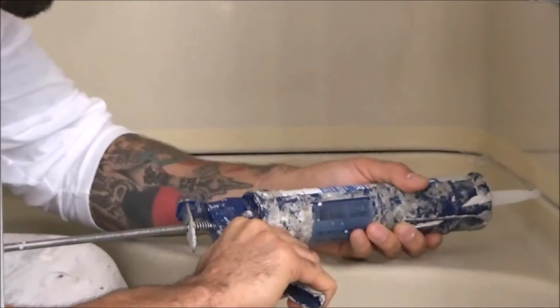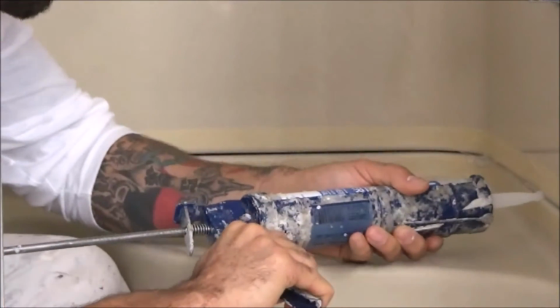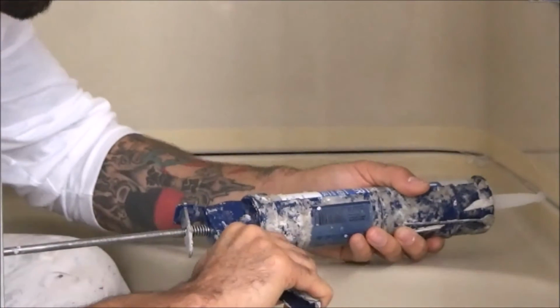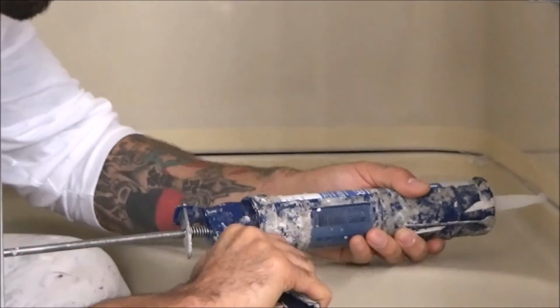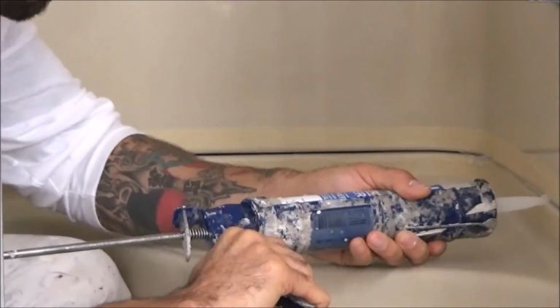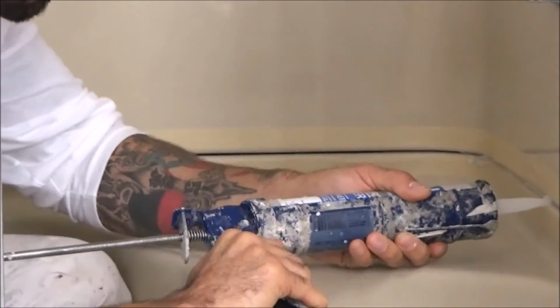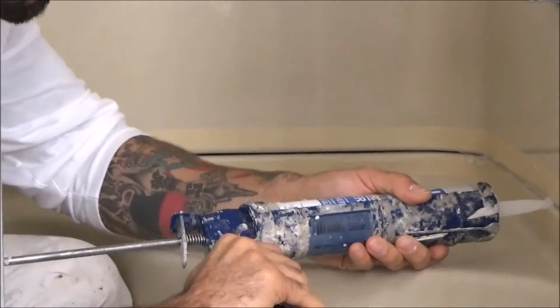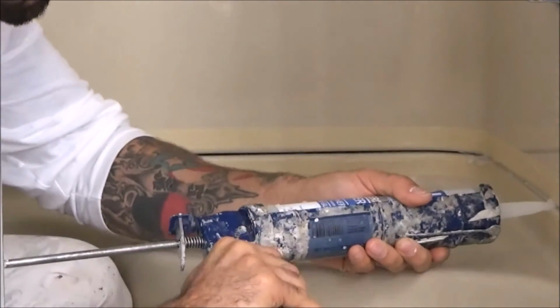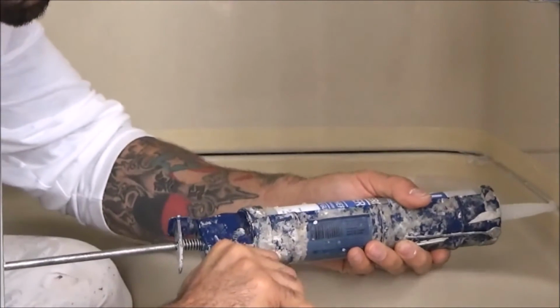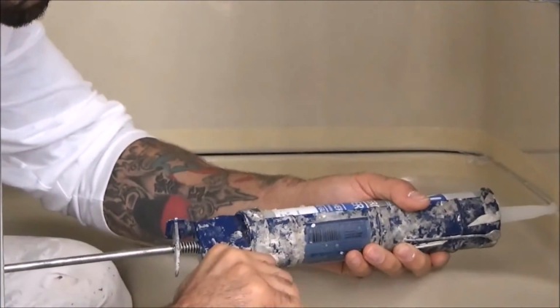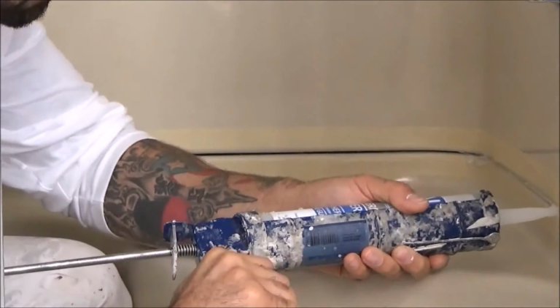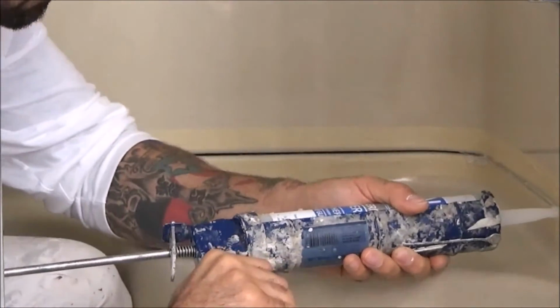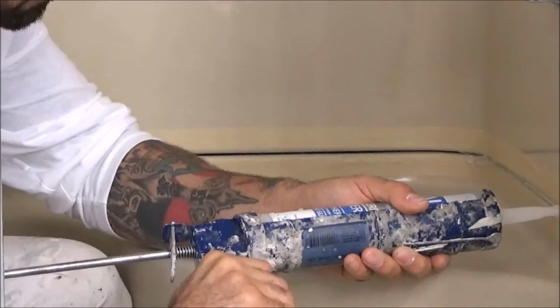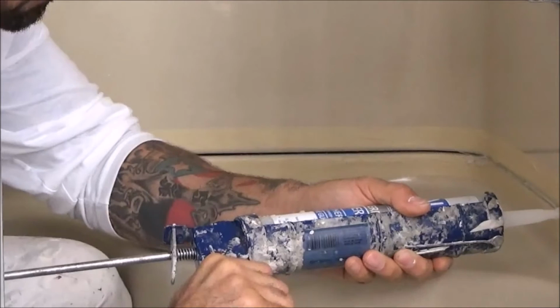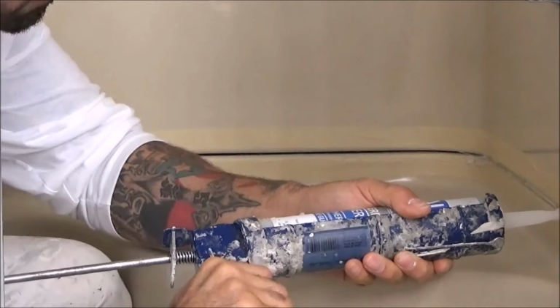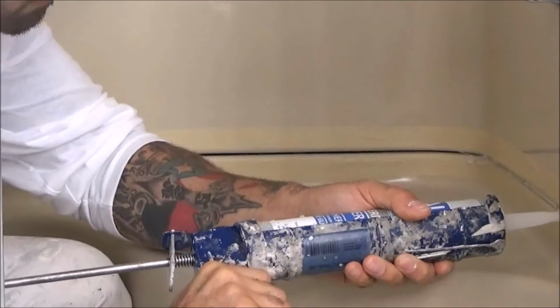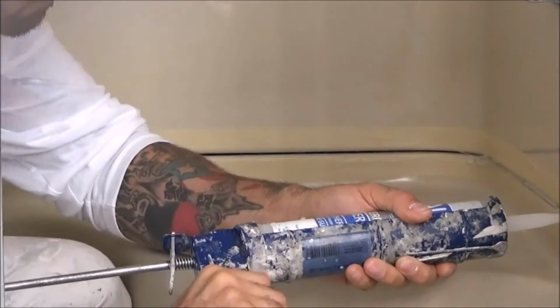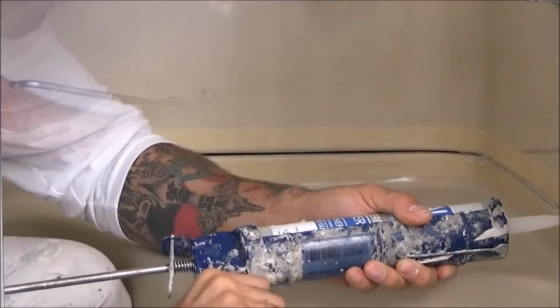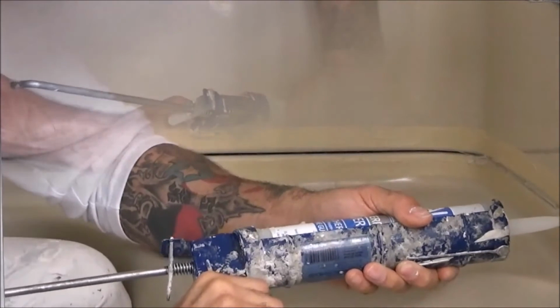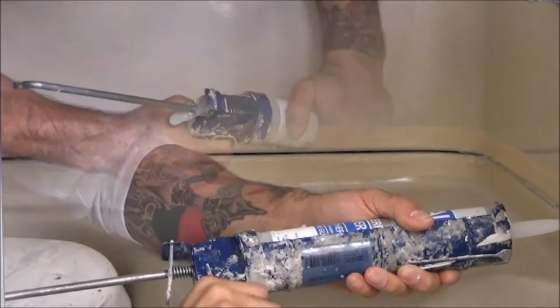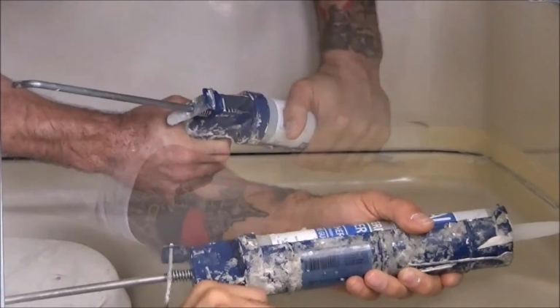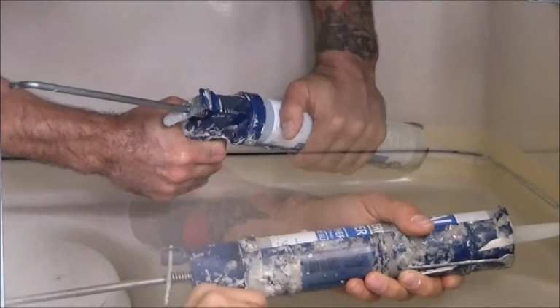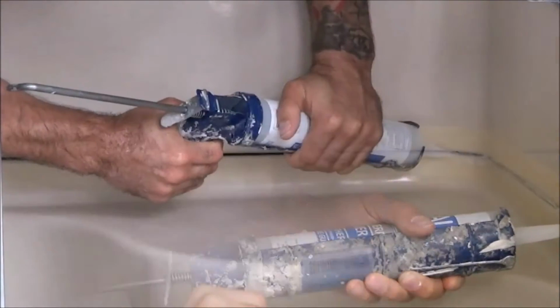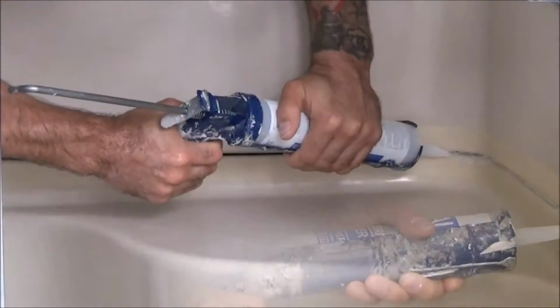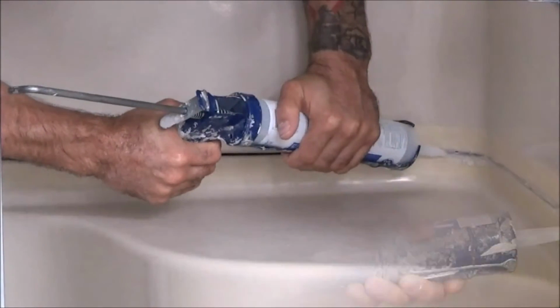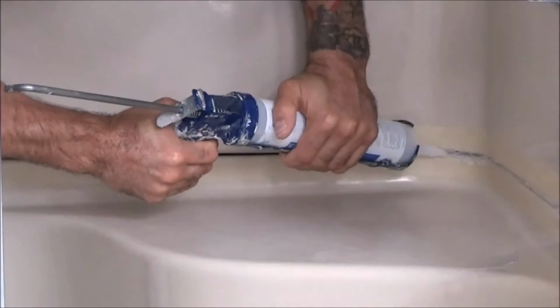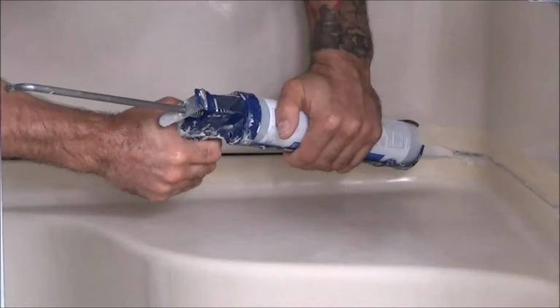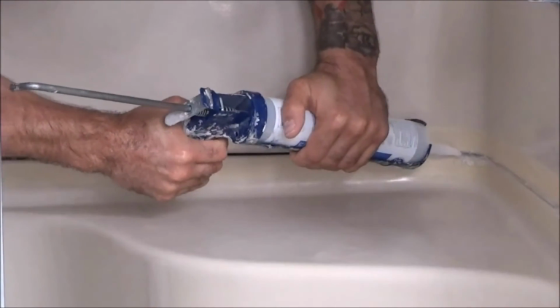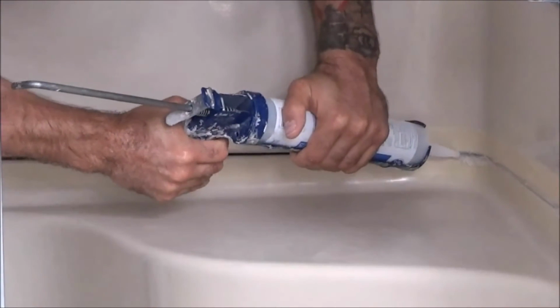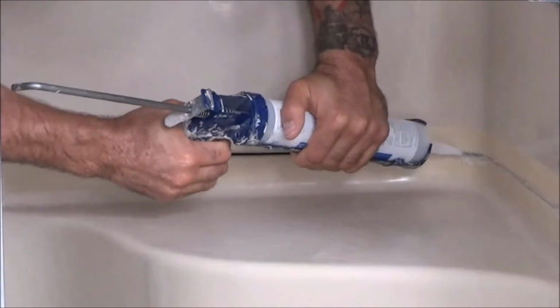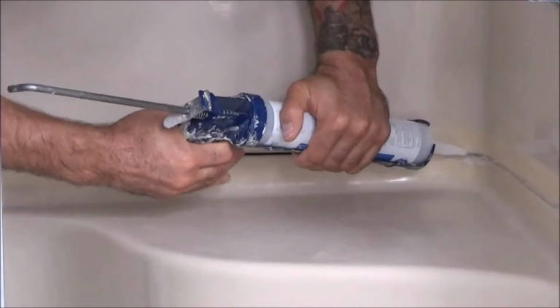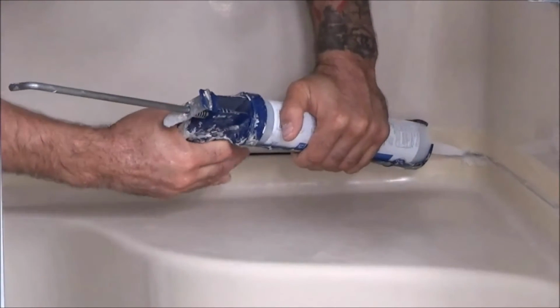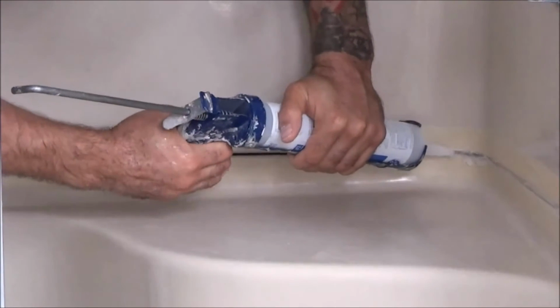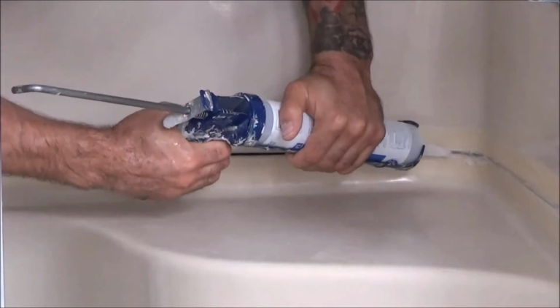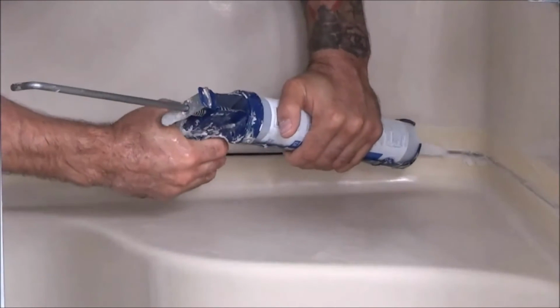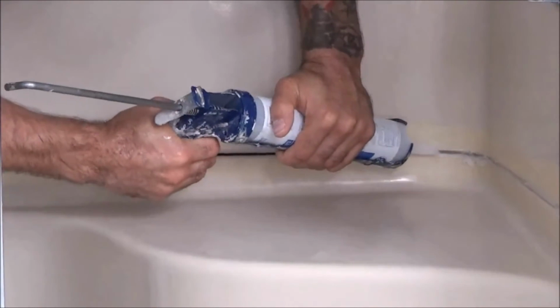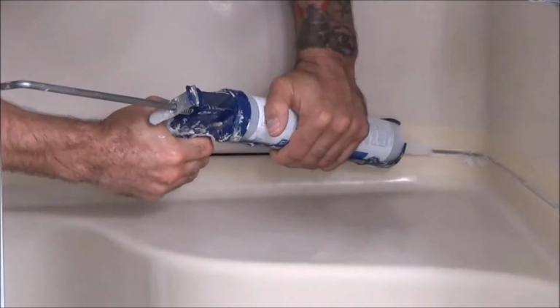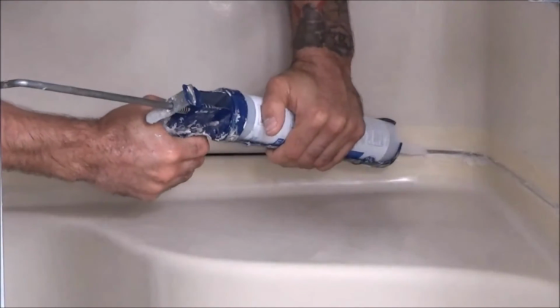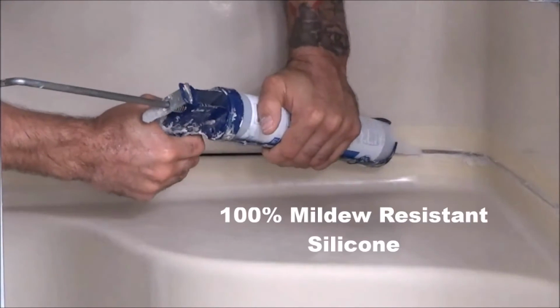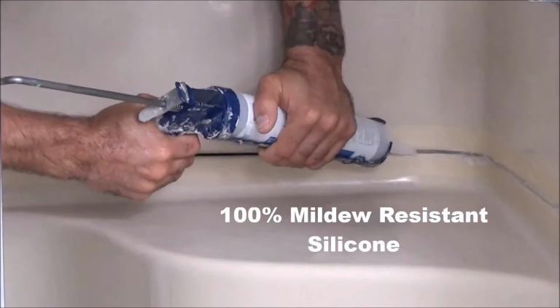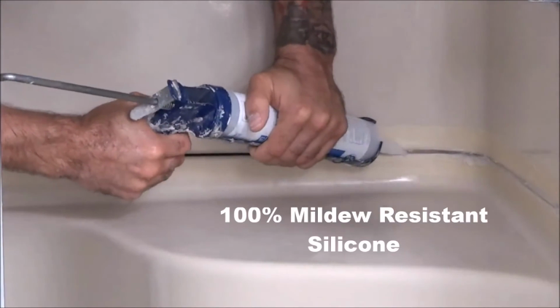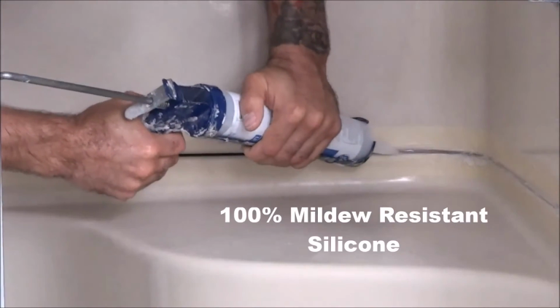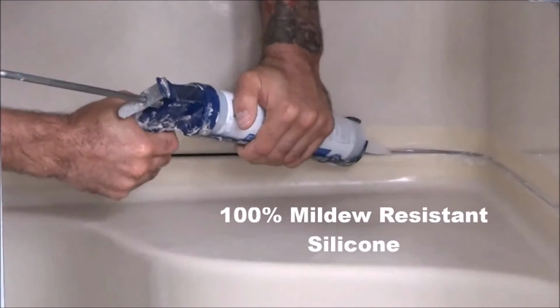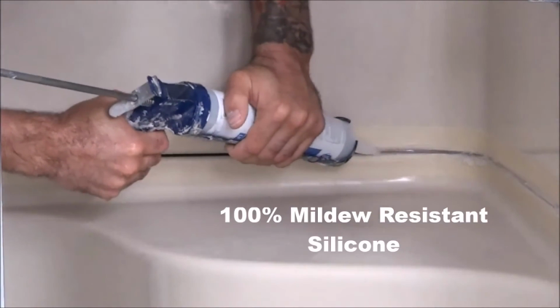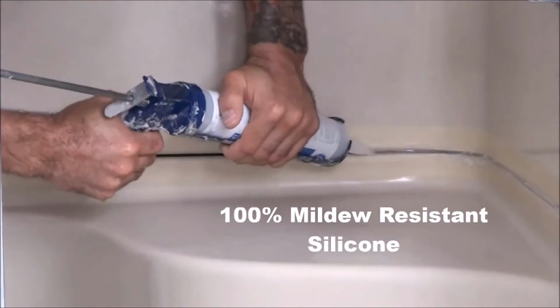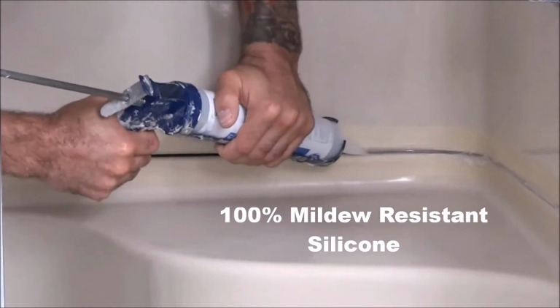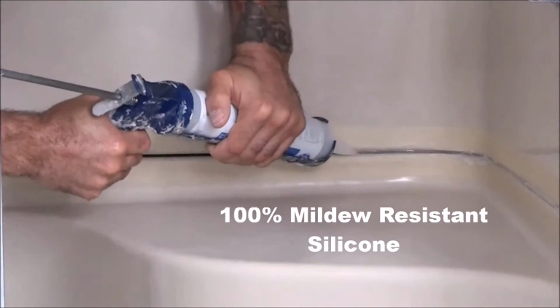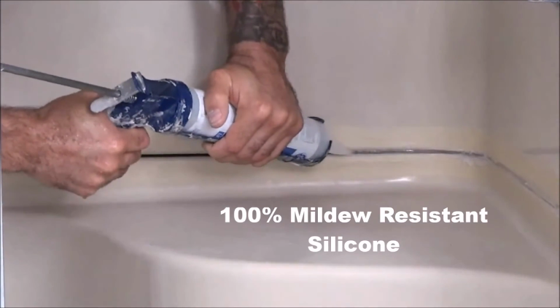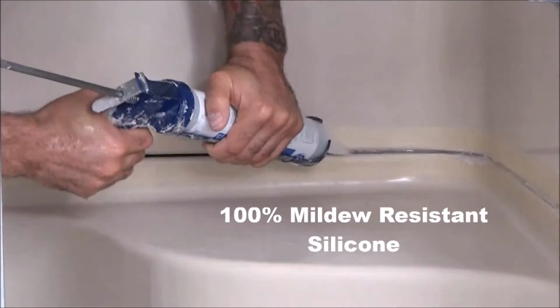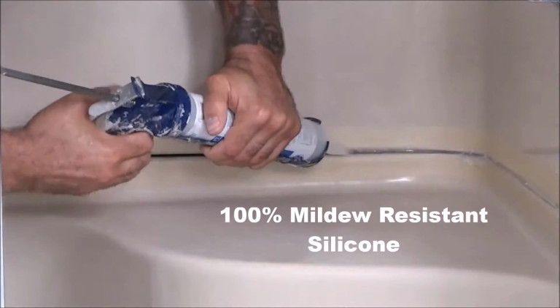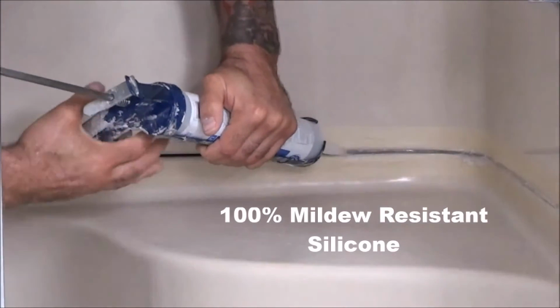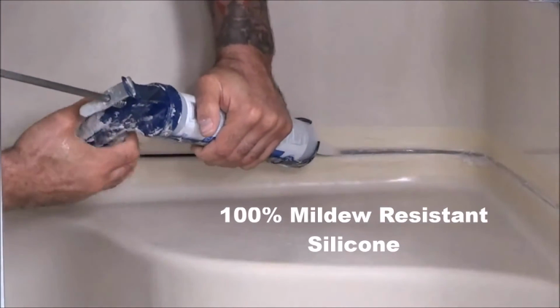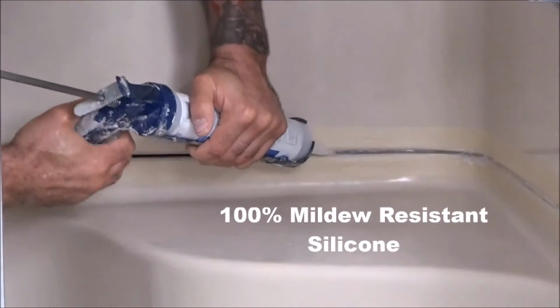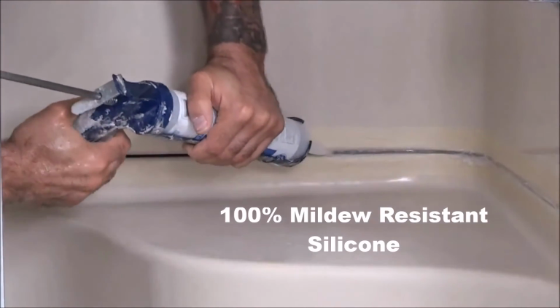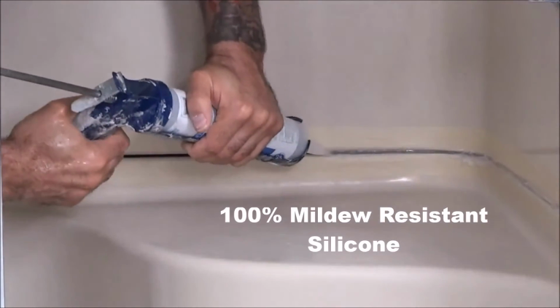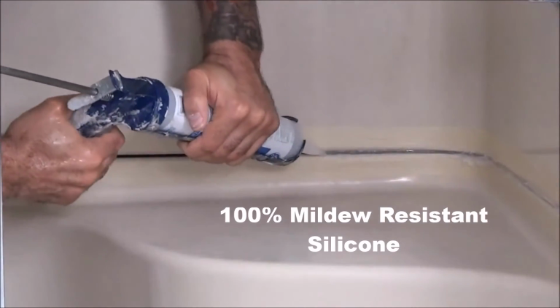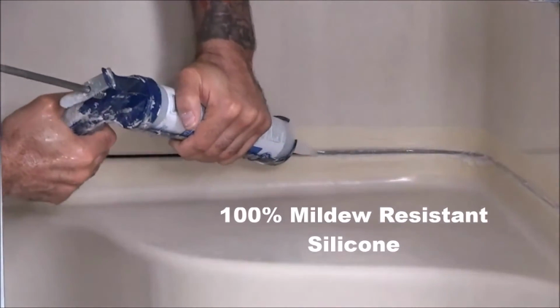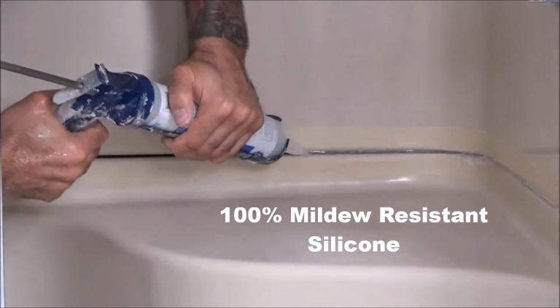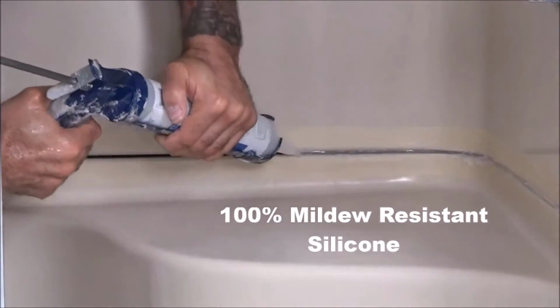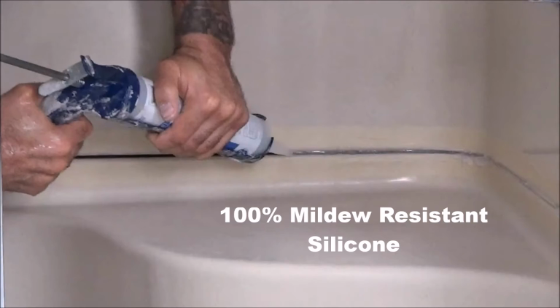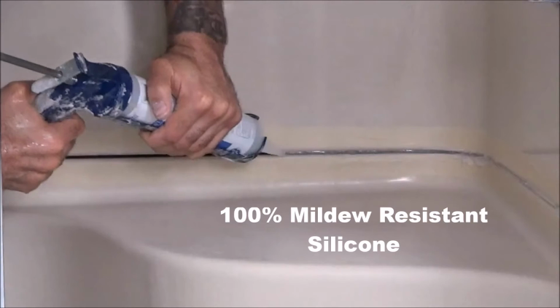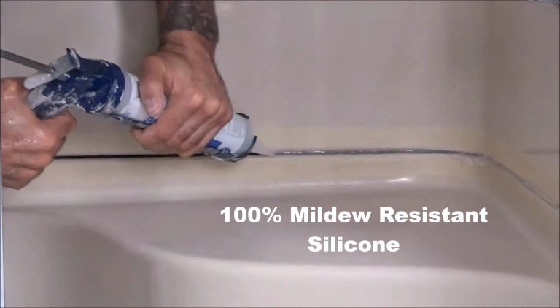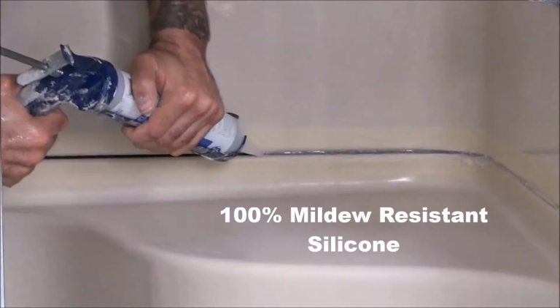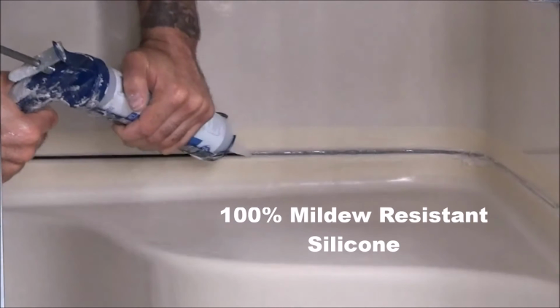Now you can generously apply your caulk. I suggest you use 100% silicone and make sure it's mildew resistant.